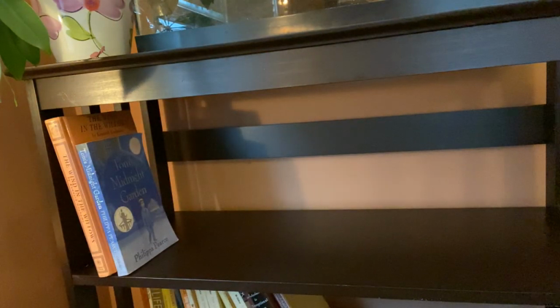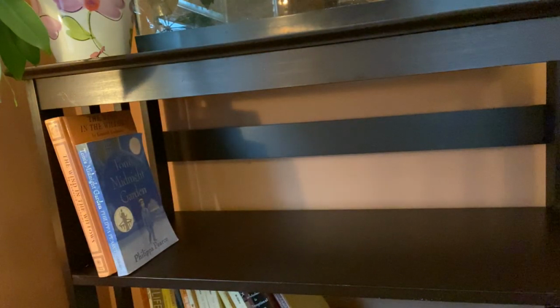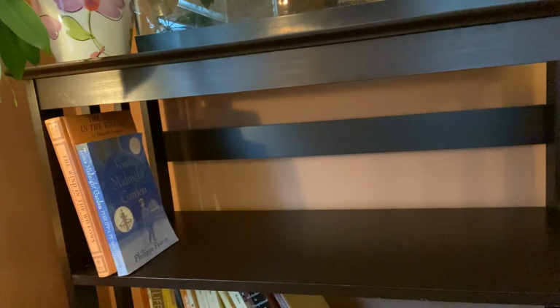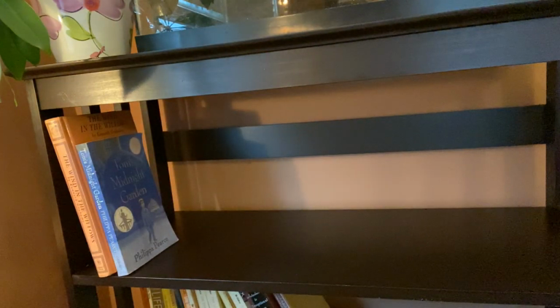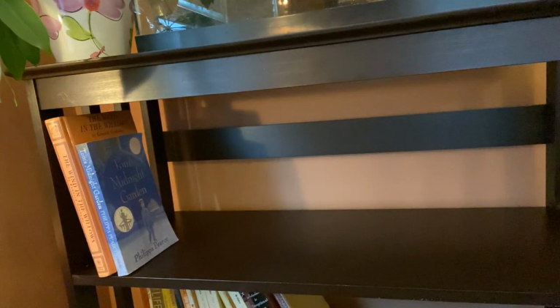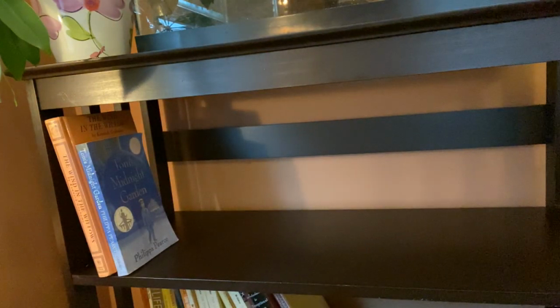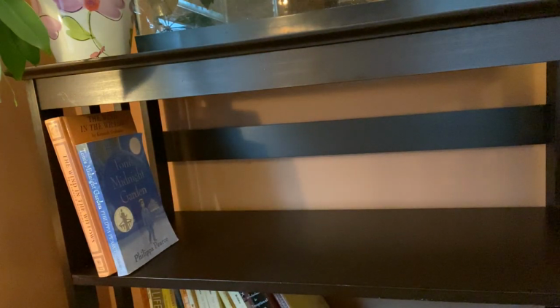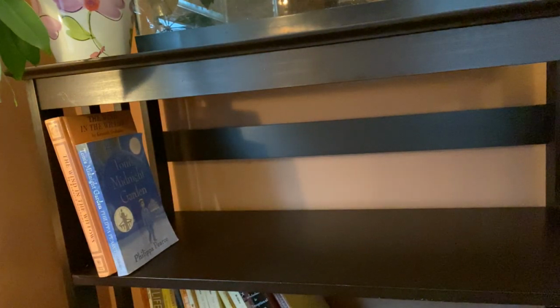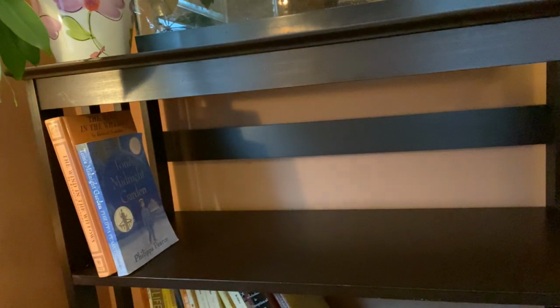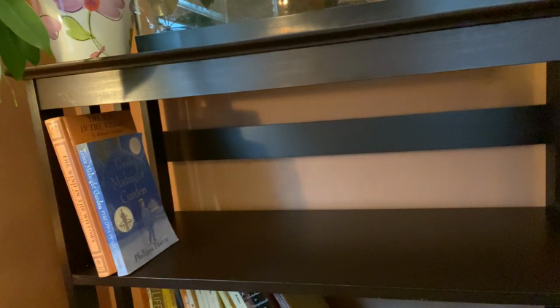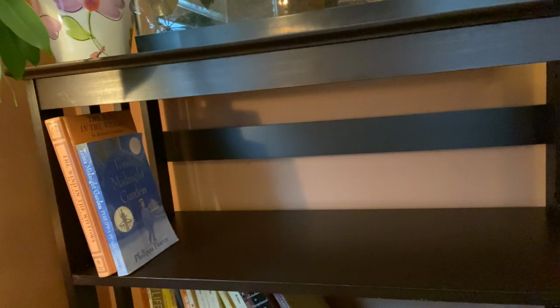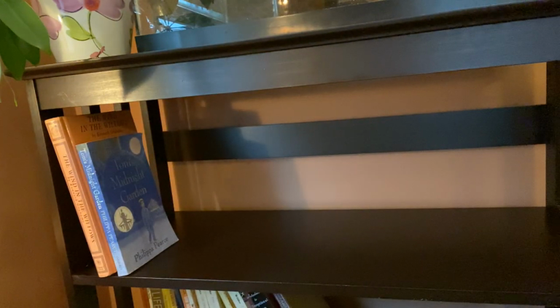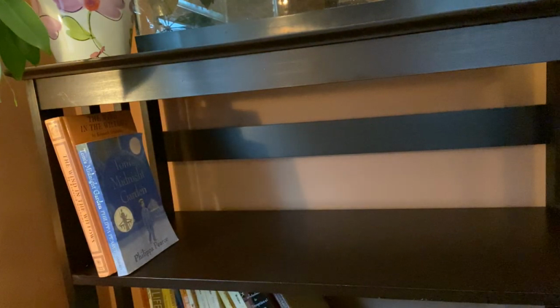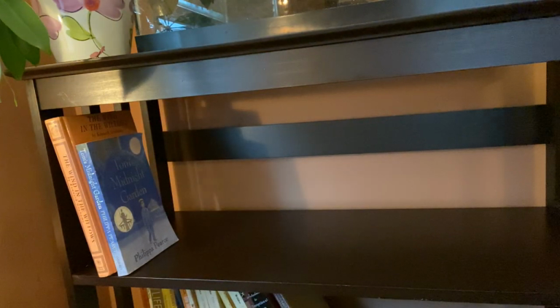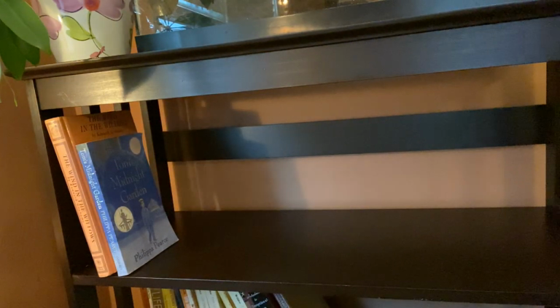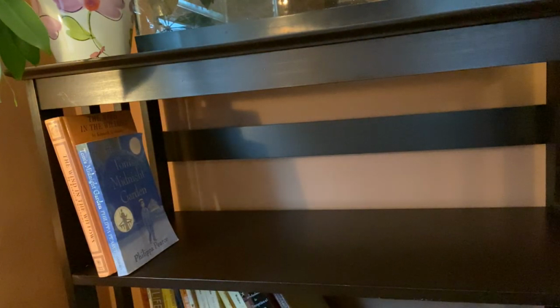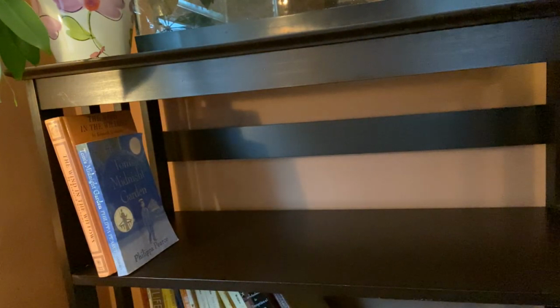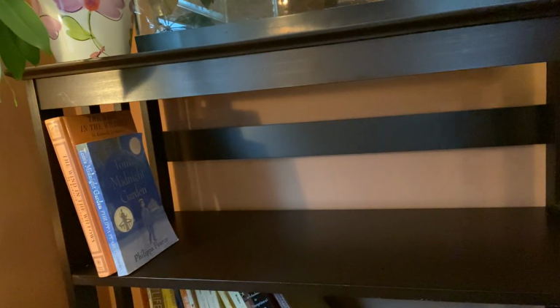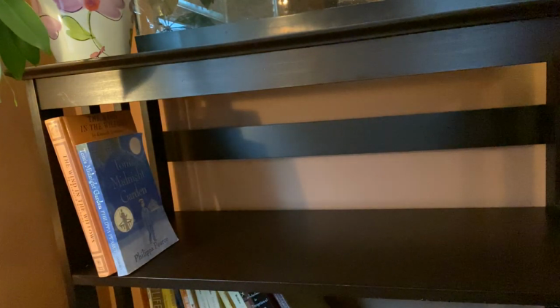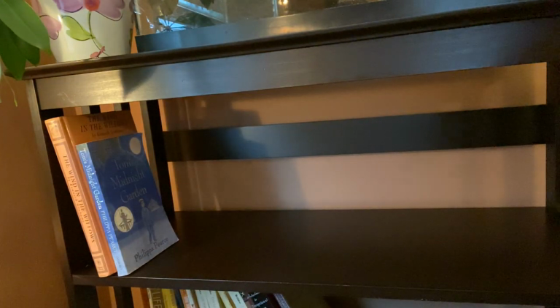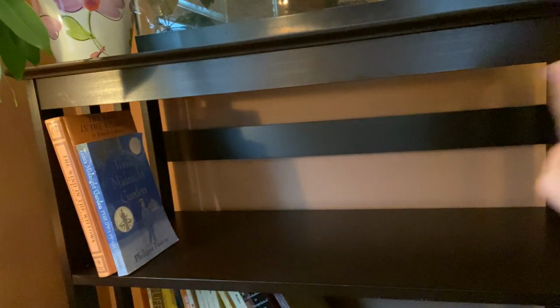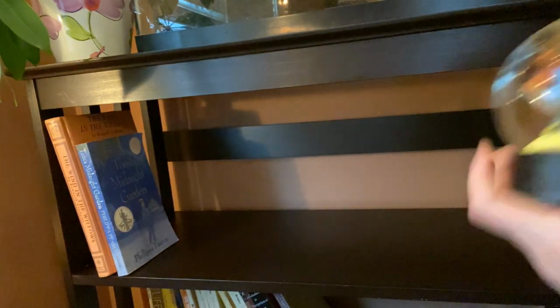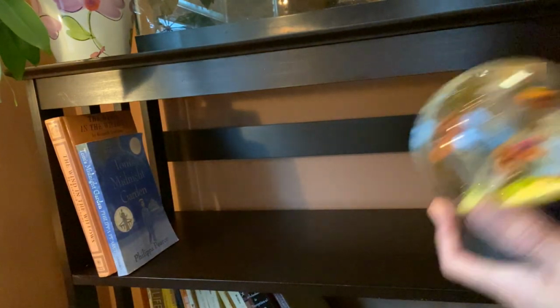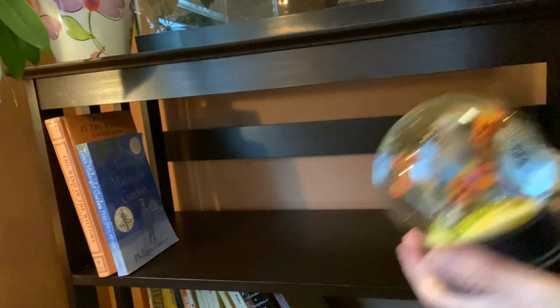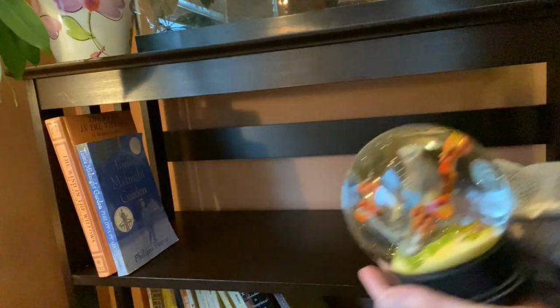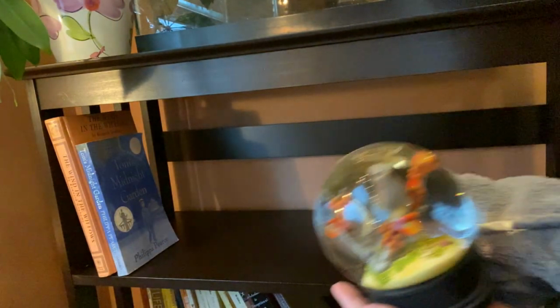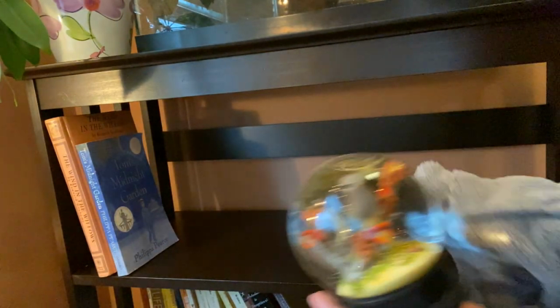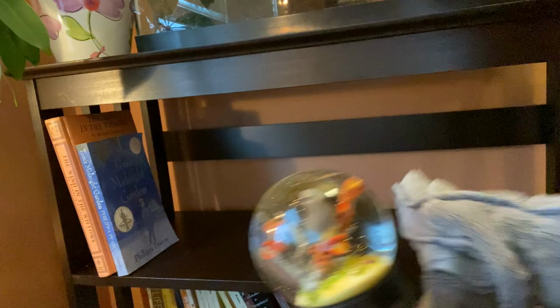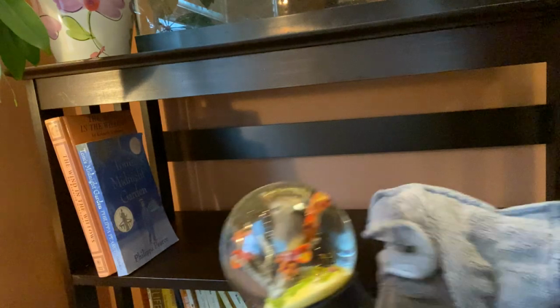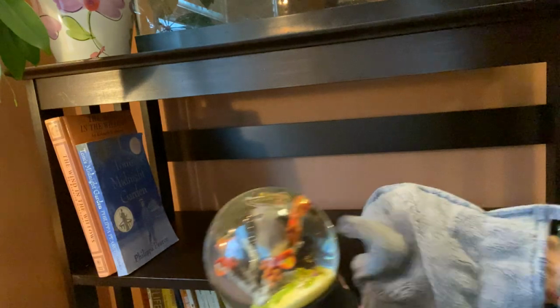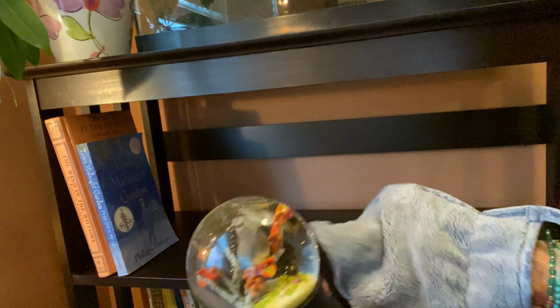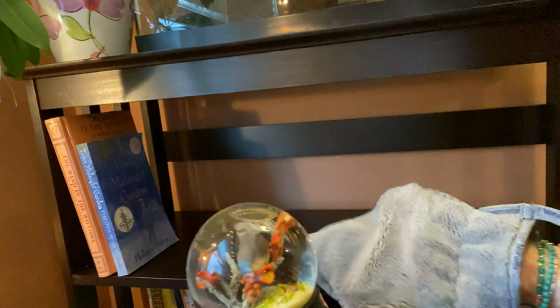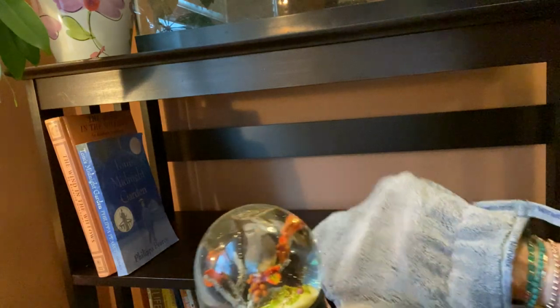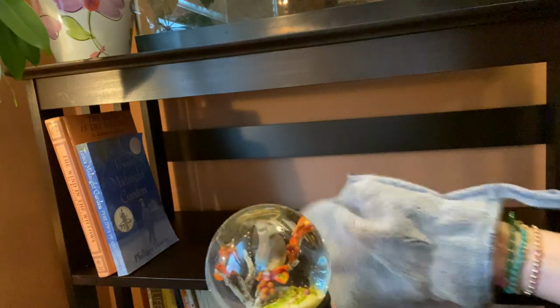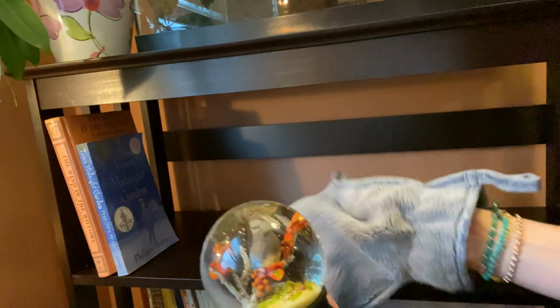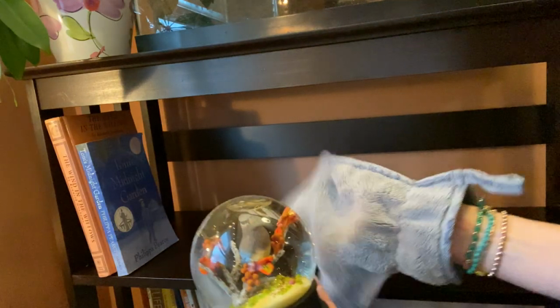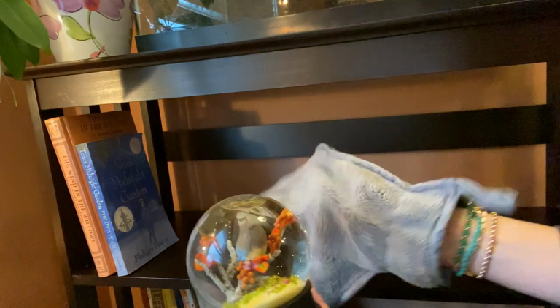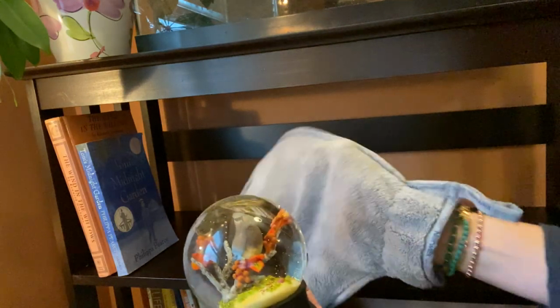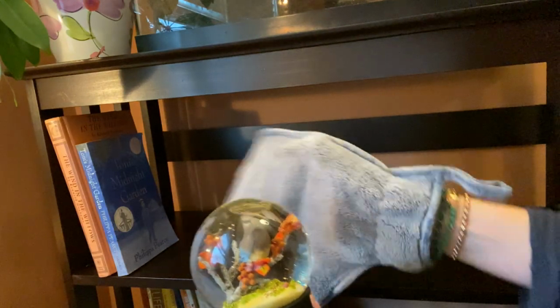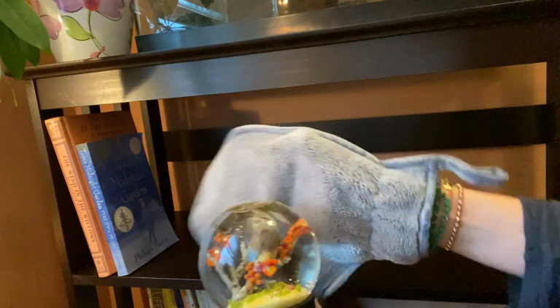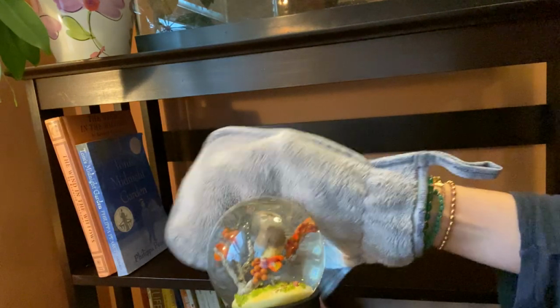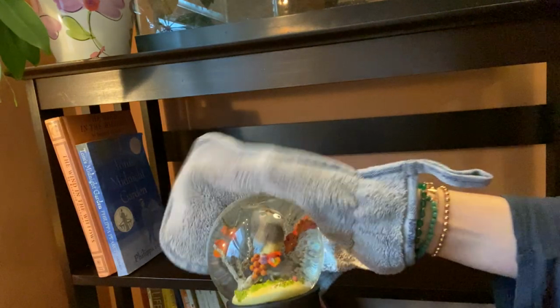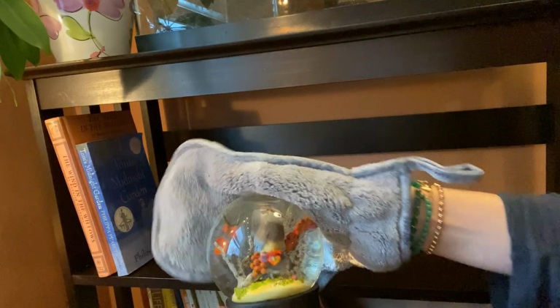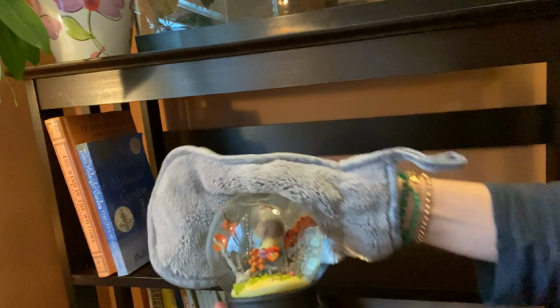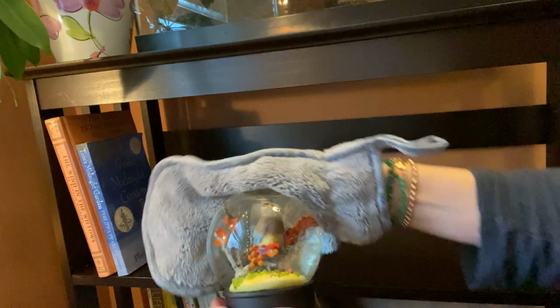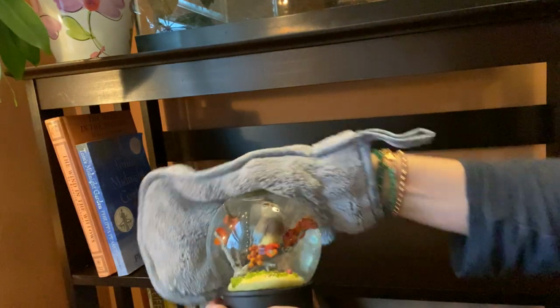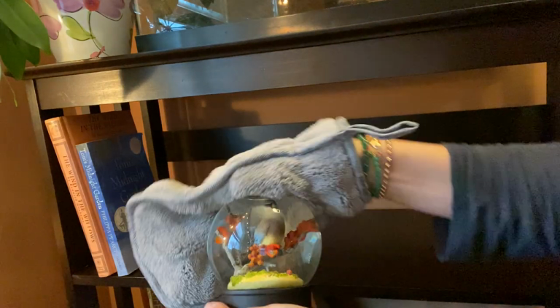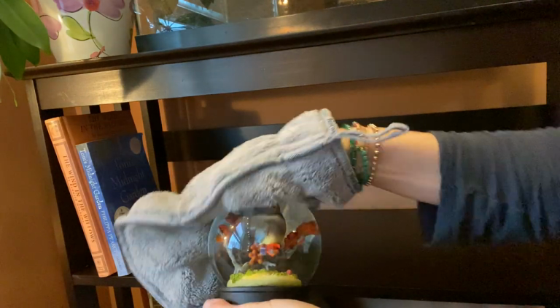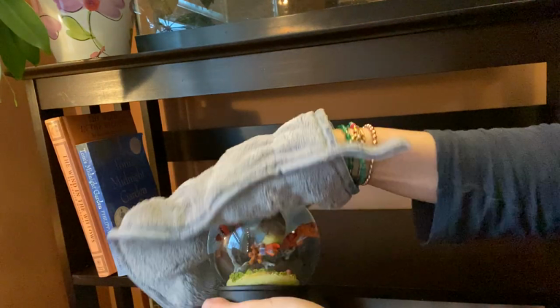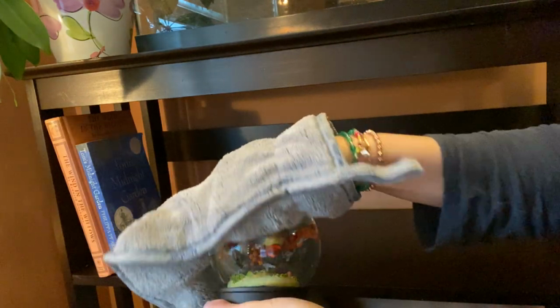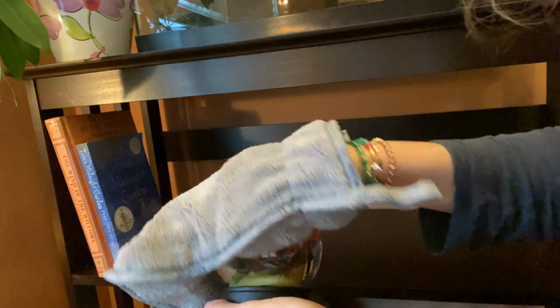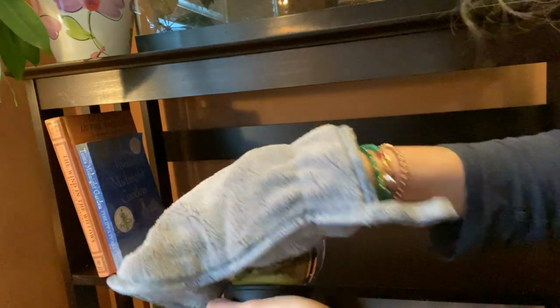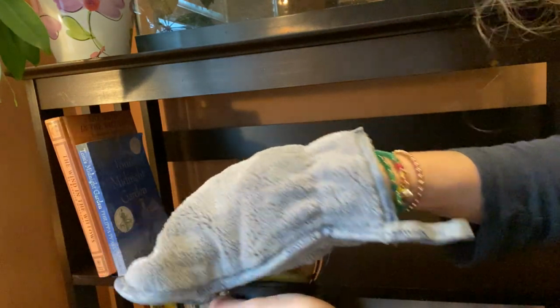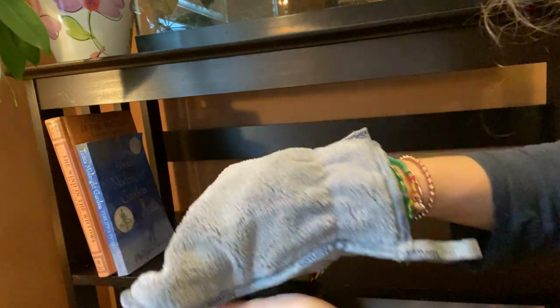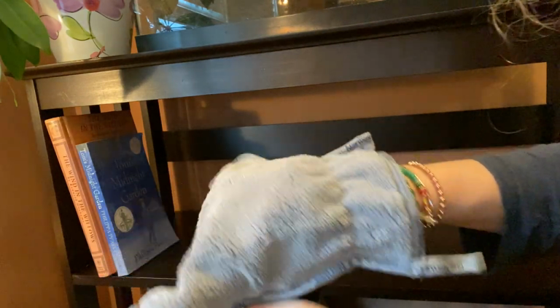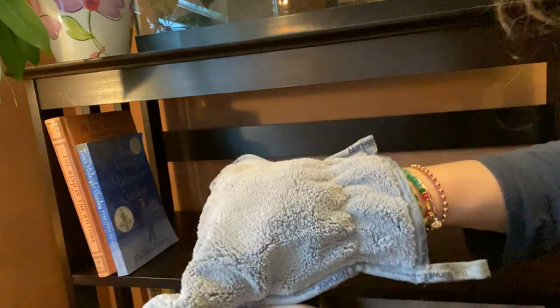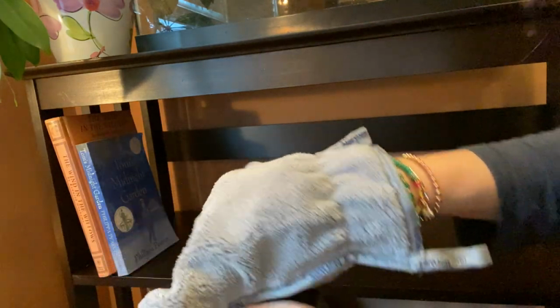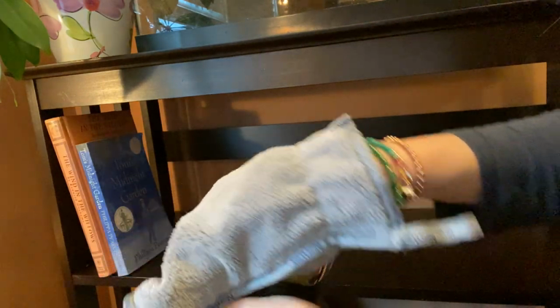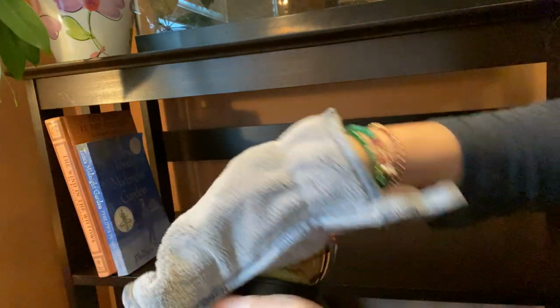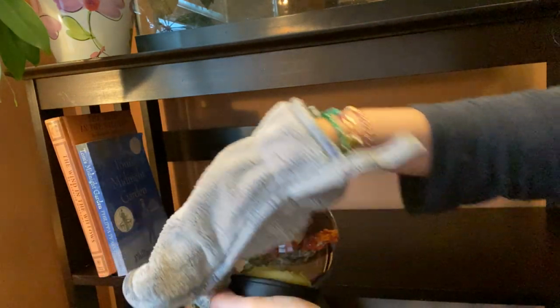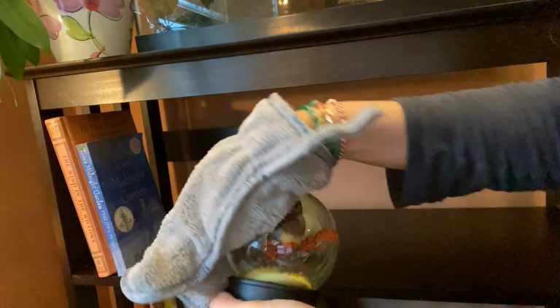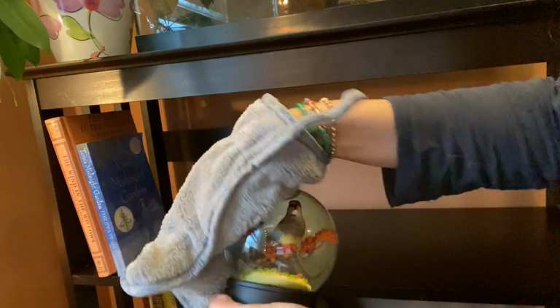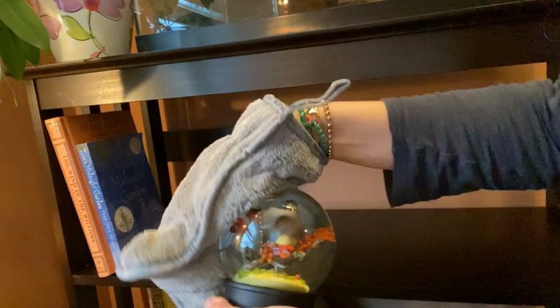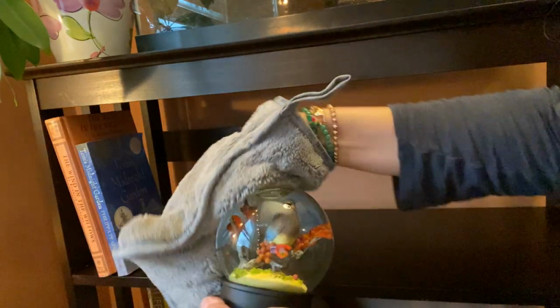Oh, my bird globe. I'm going to dust this, too. I have to be so careful because it's made of glass.